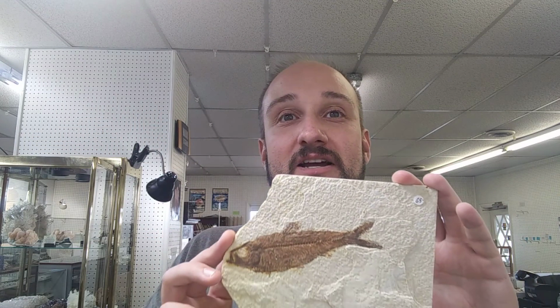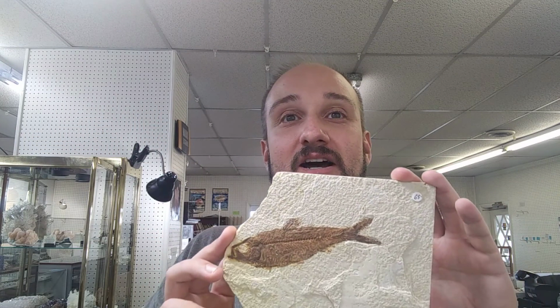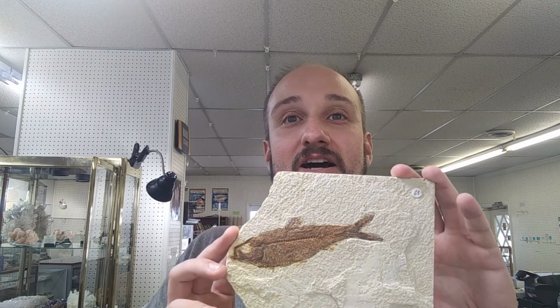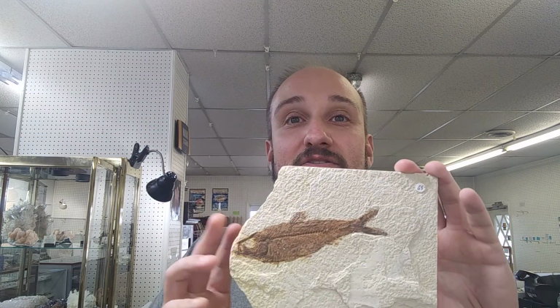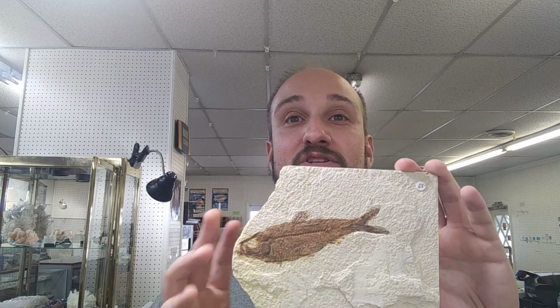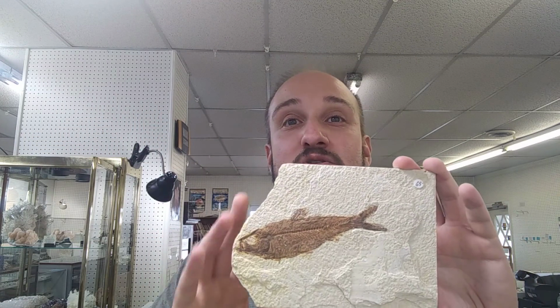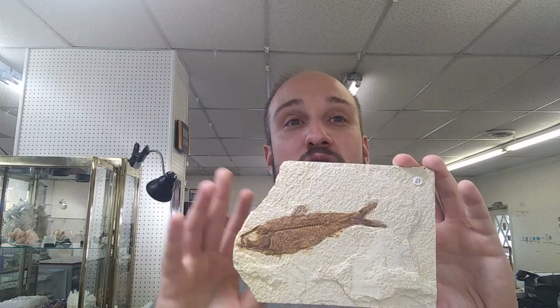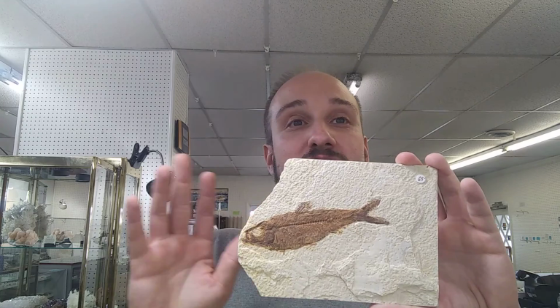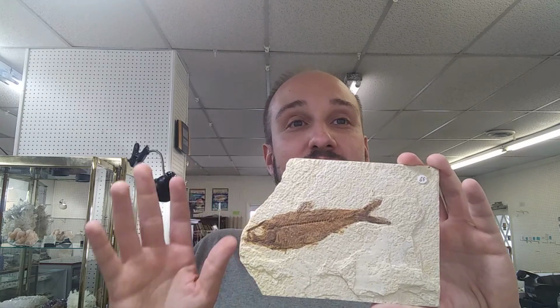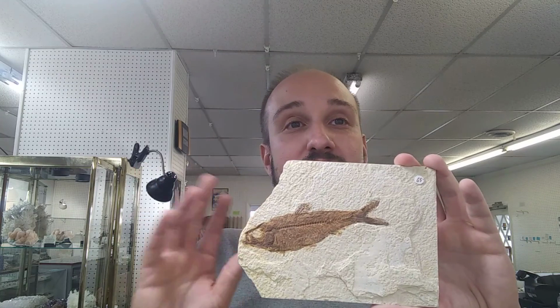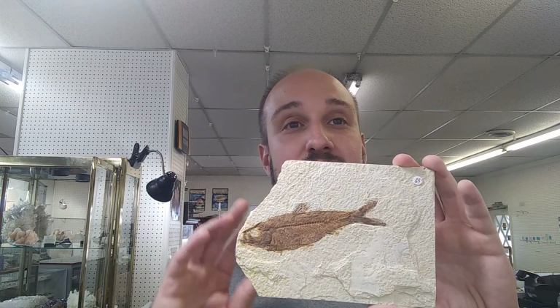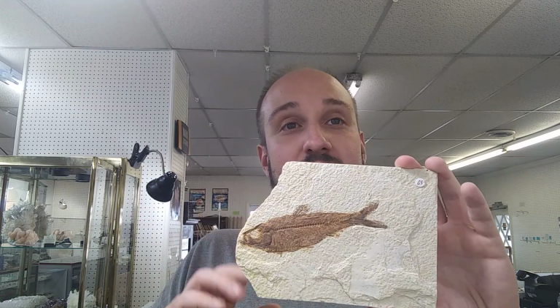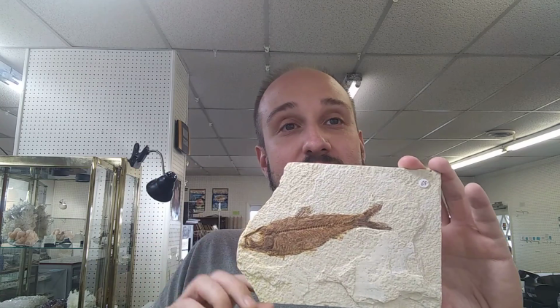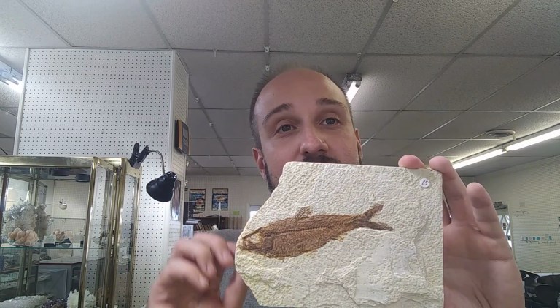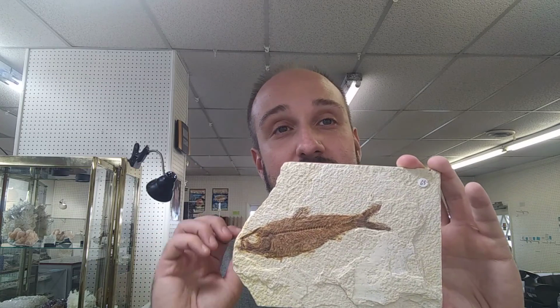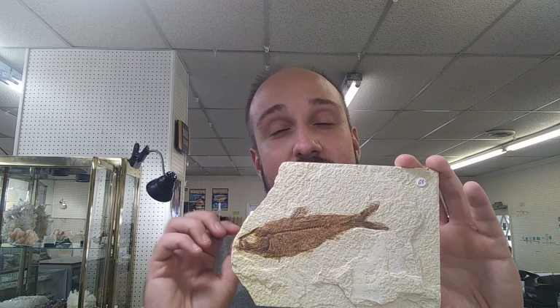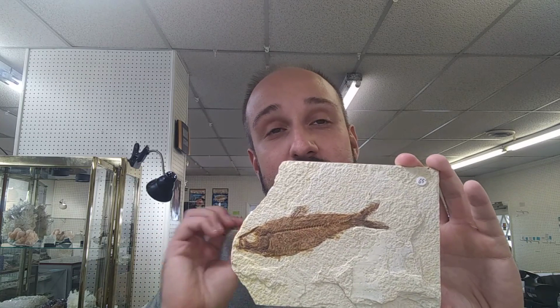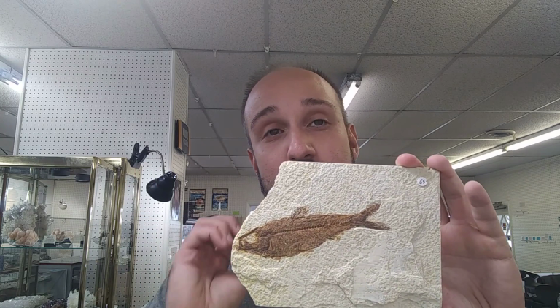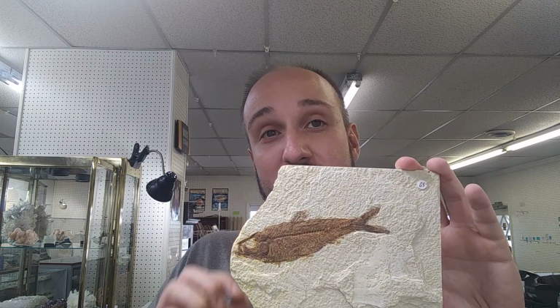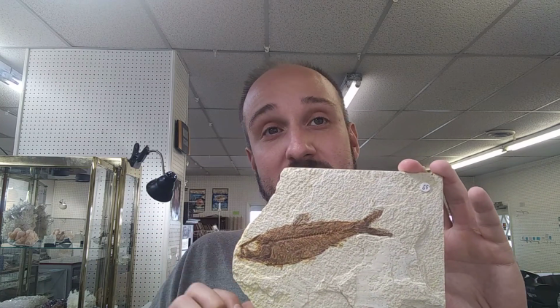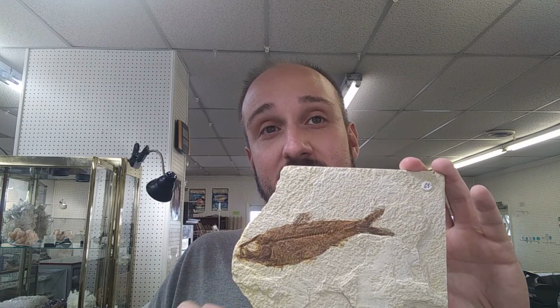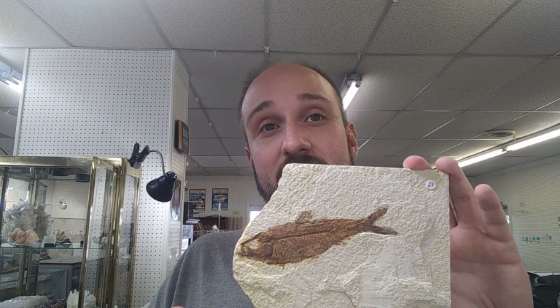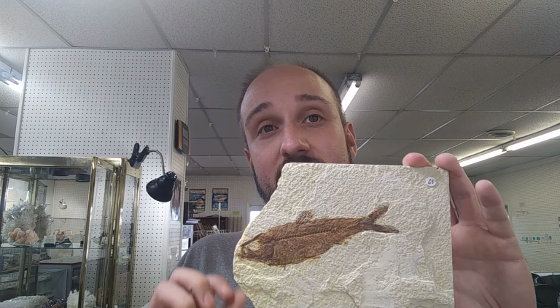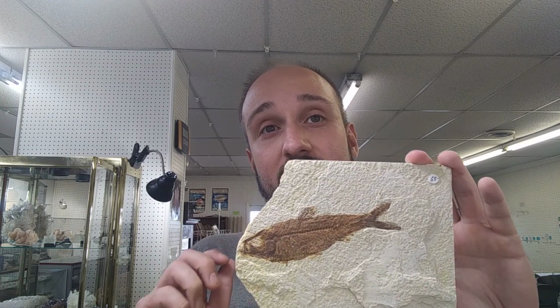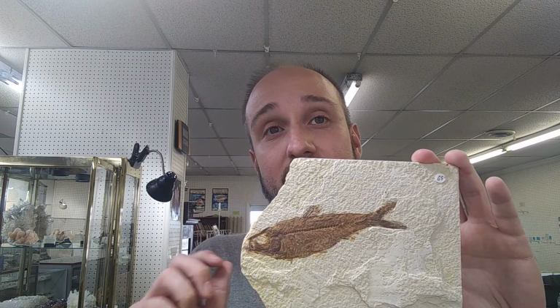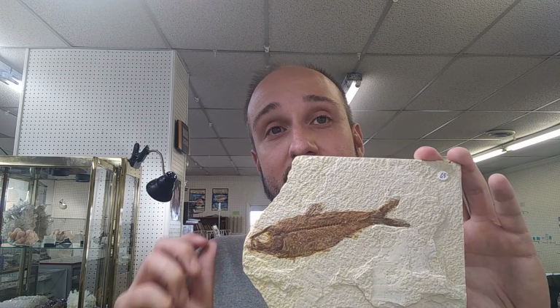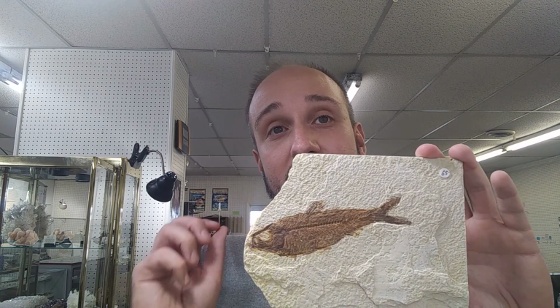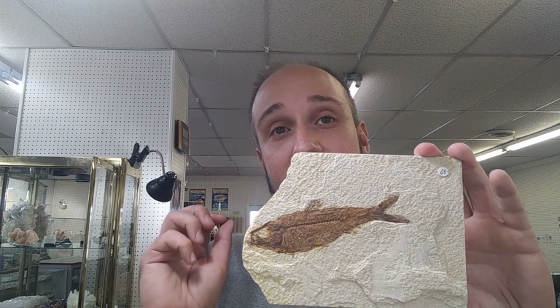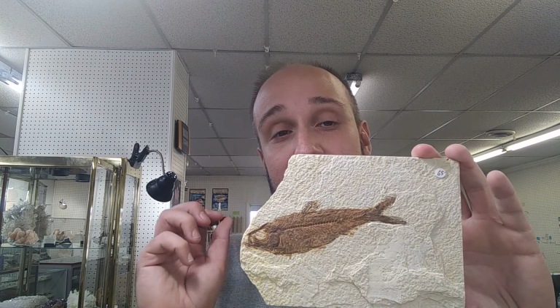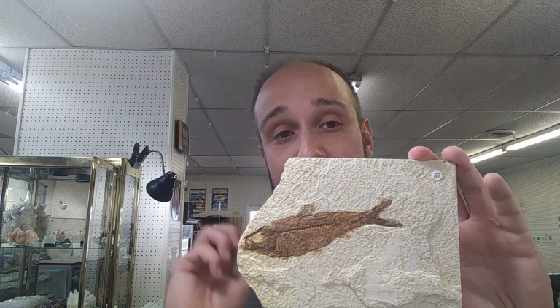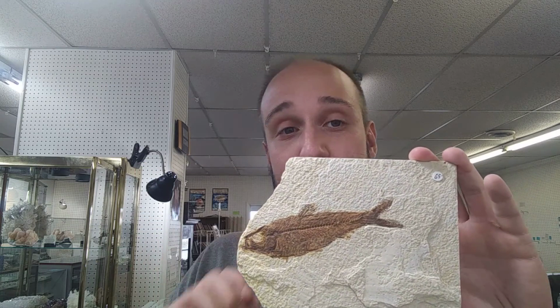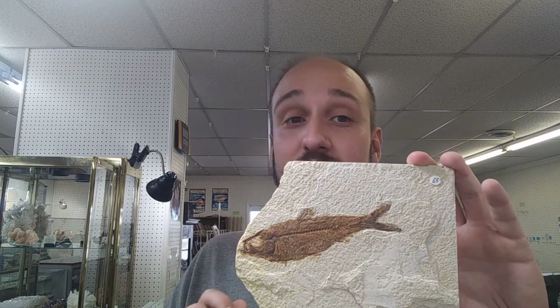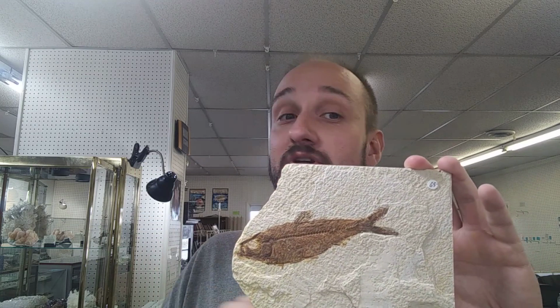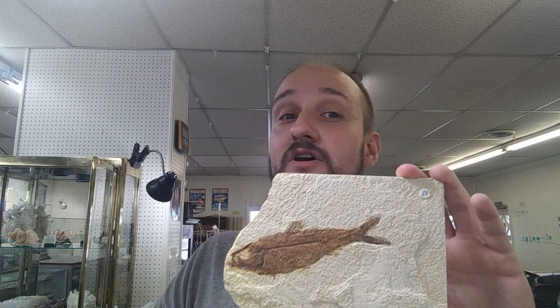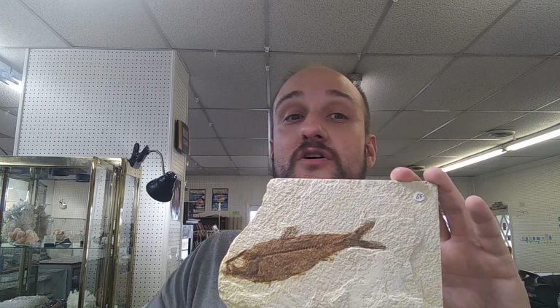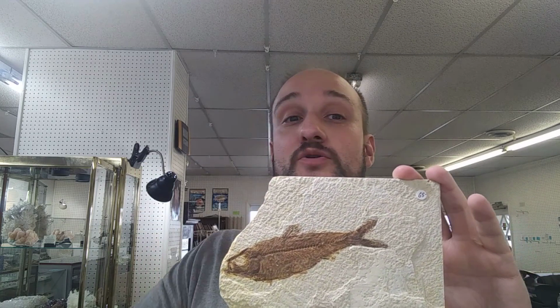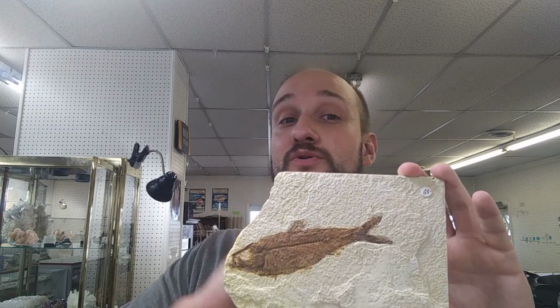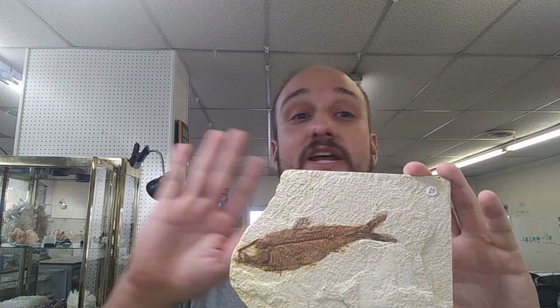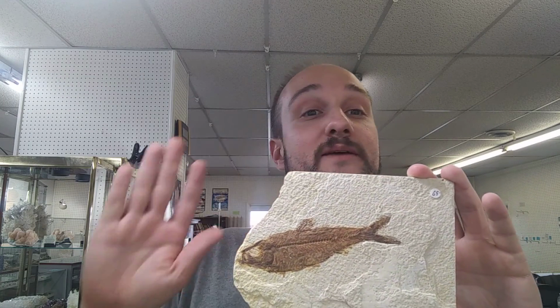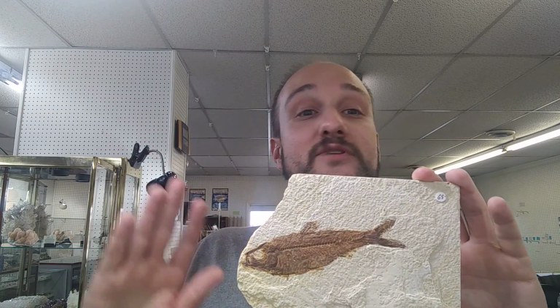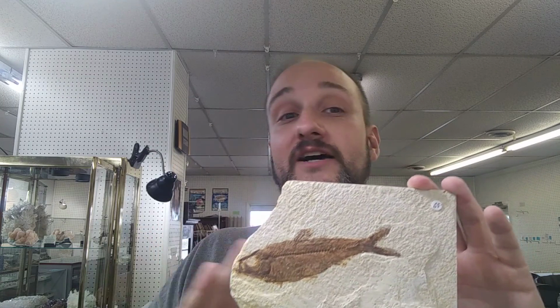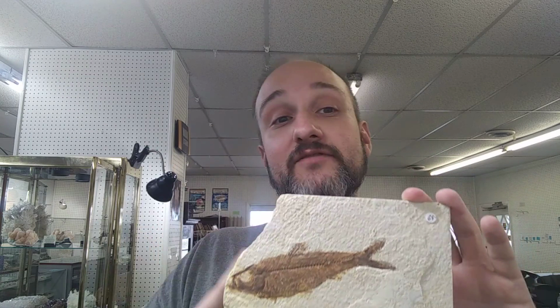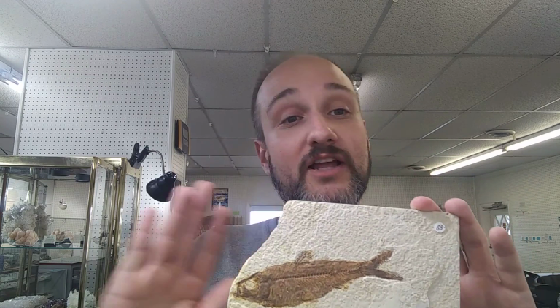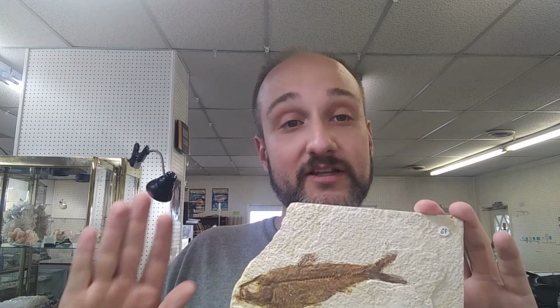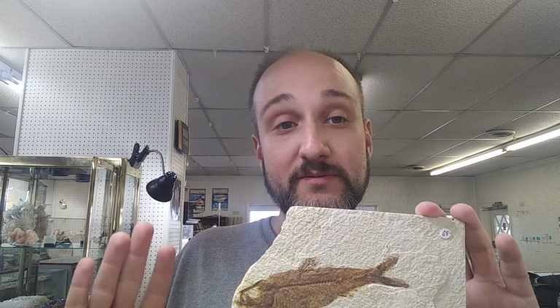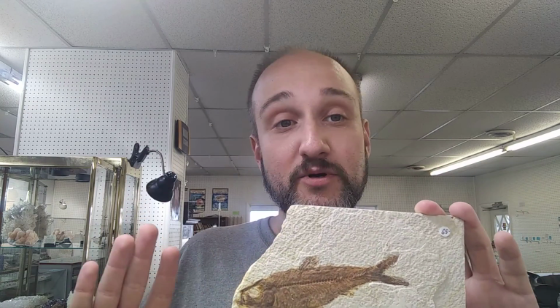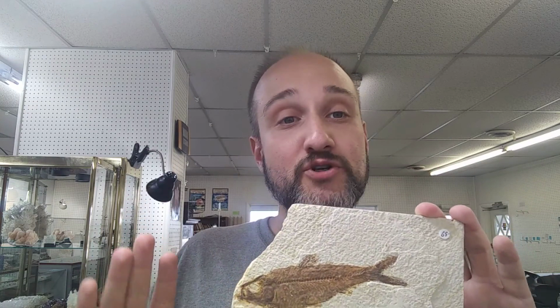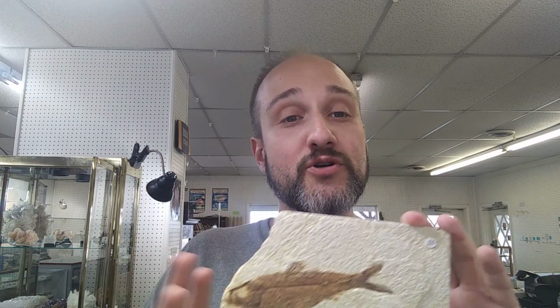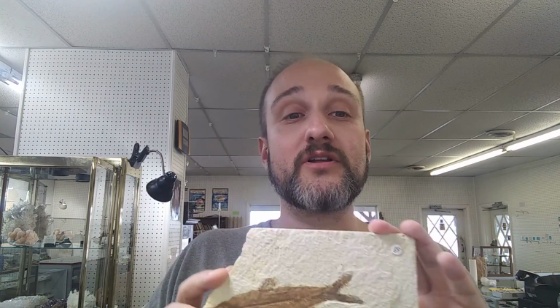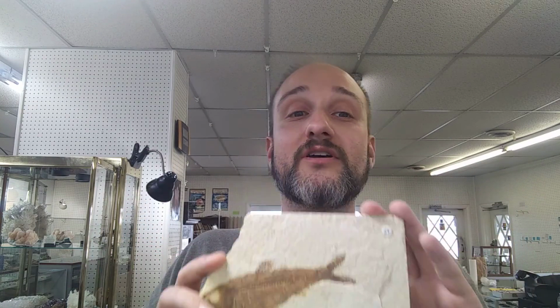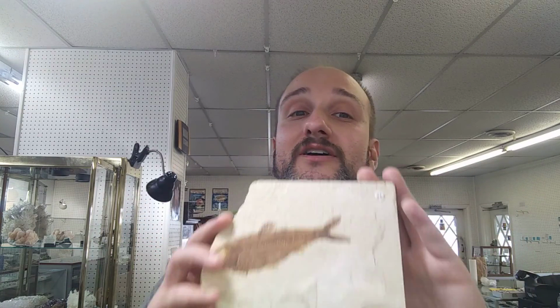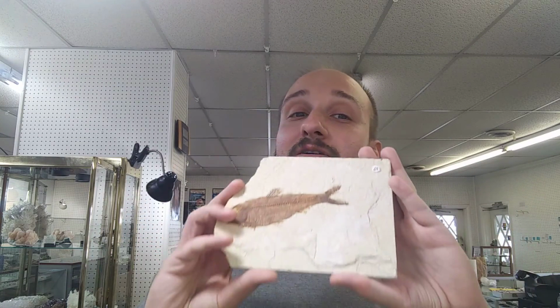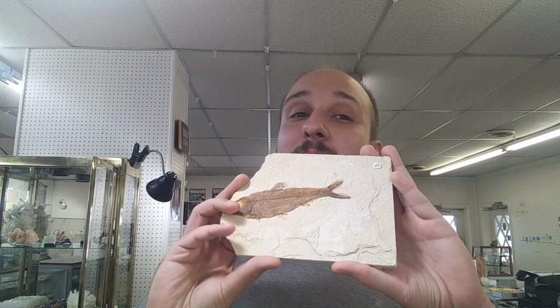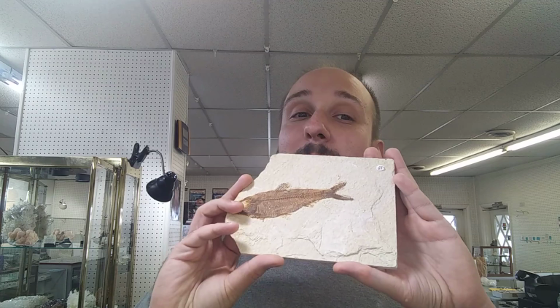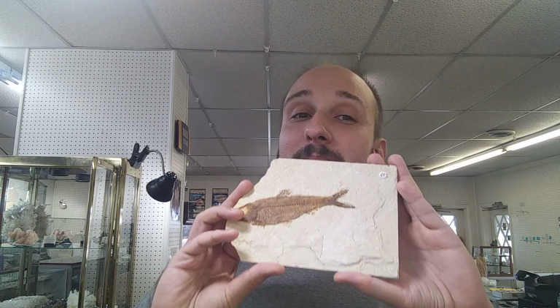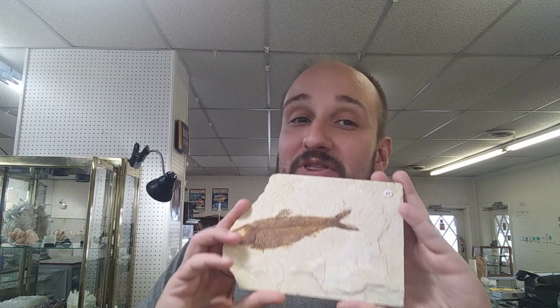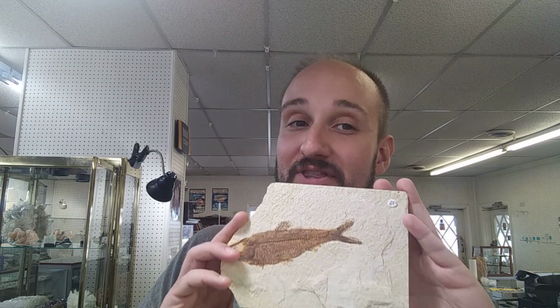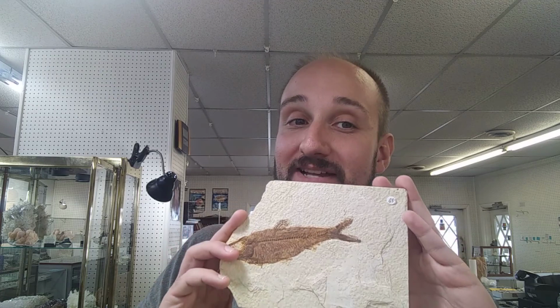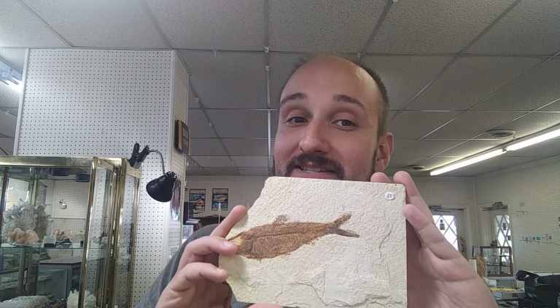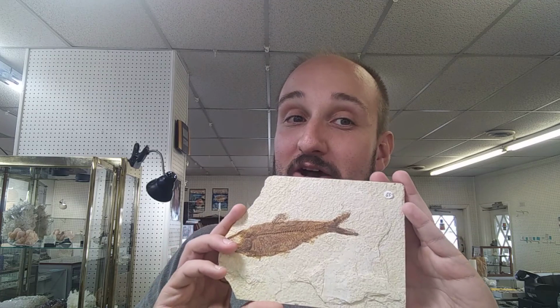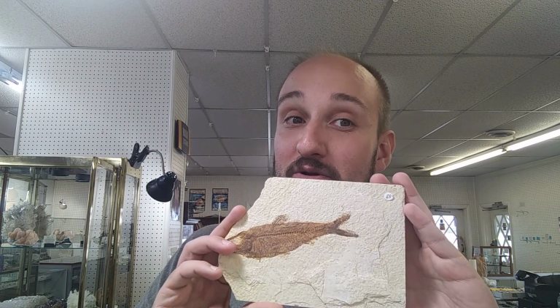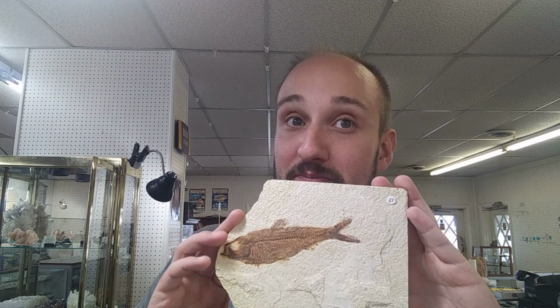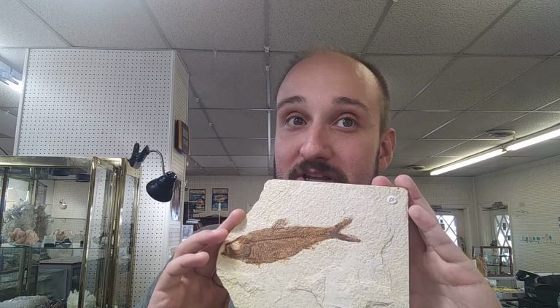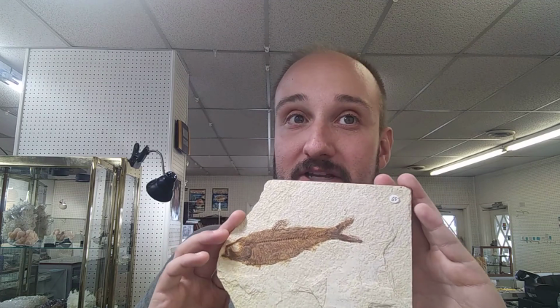These are known as Fossil Lake, Lake Uinta, and Lake Gasiut — whose names I've likely butchered, but that's how it'd be.